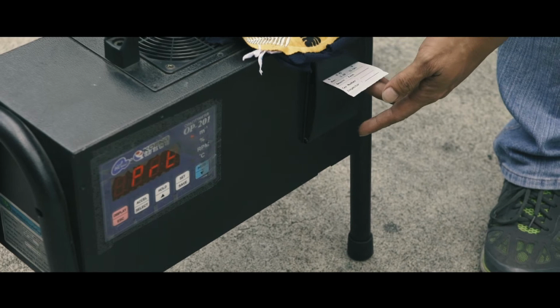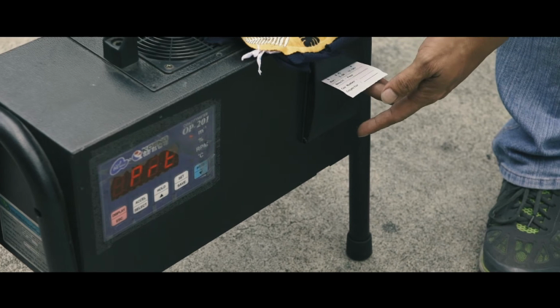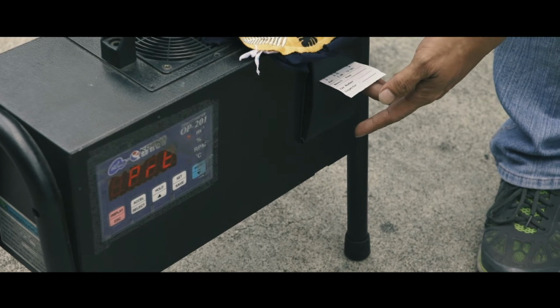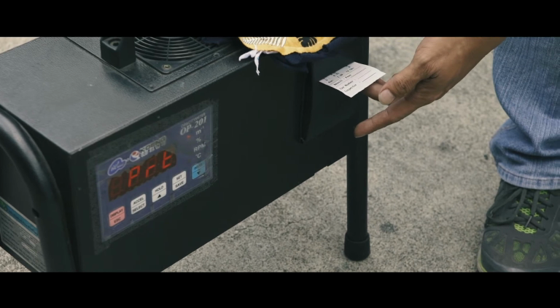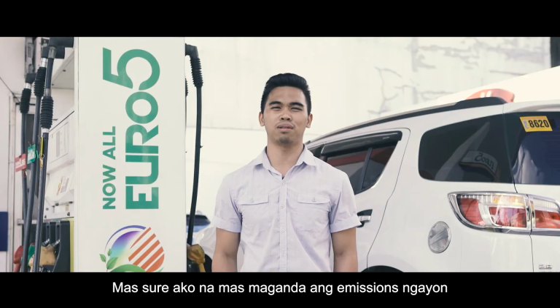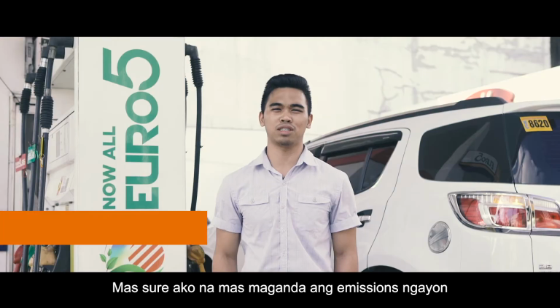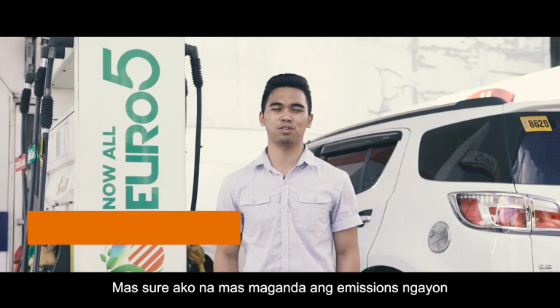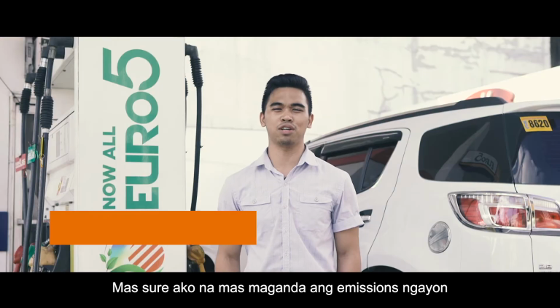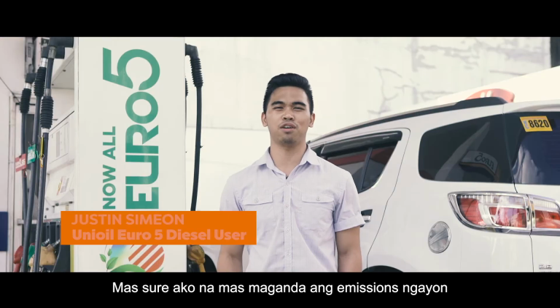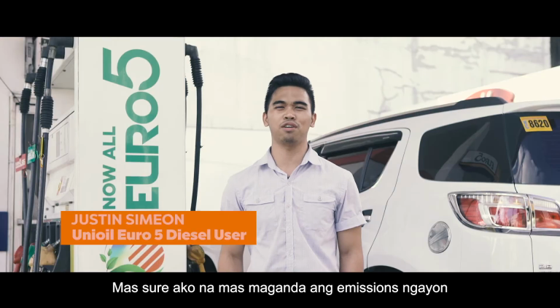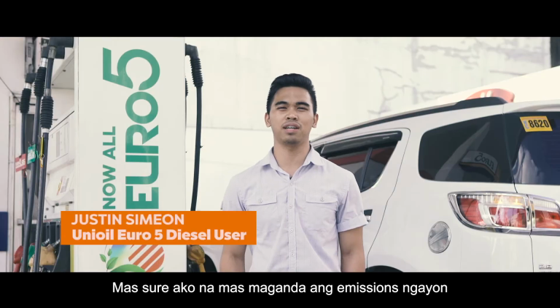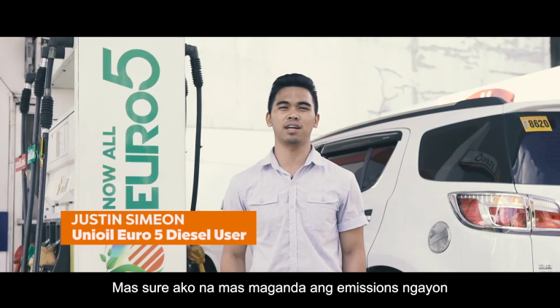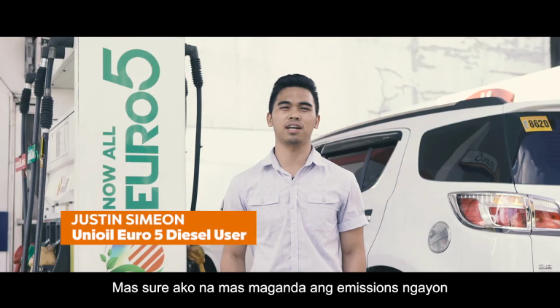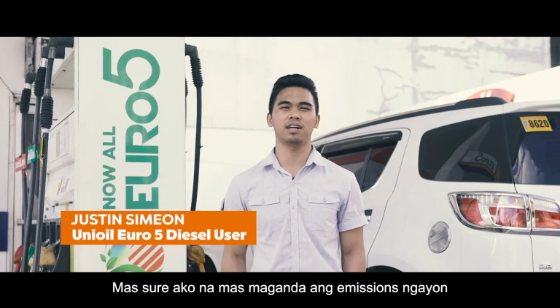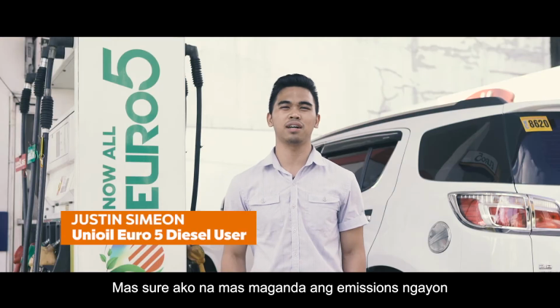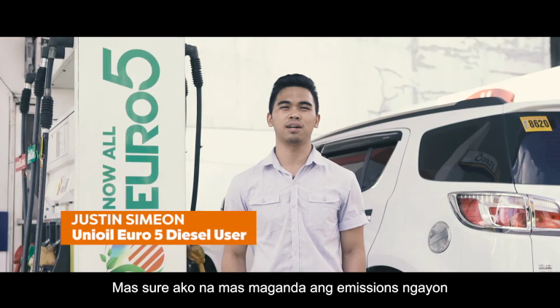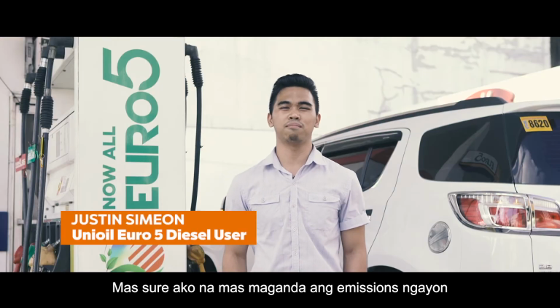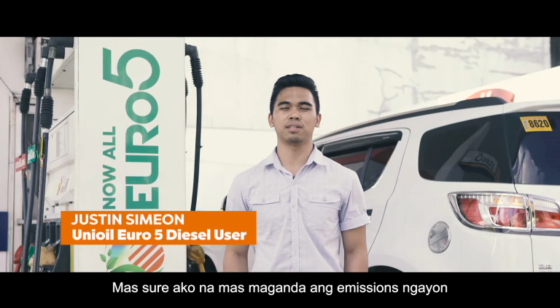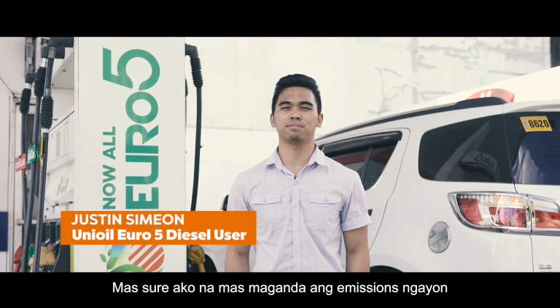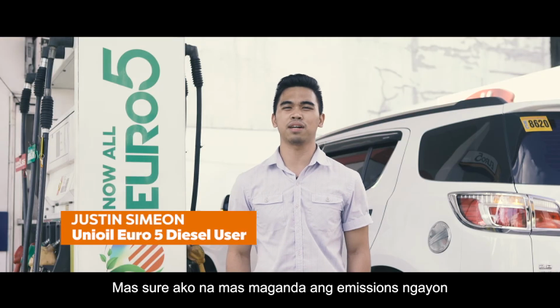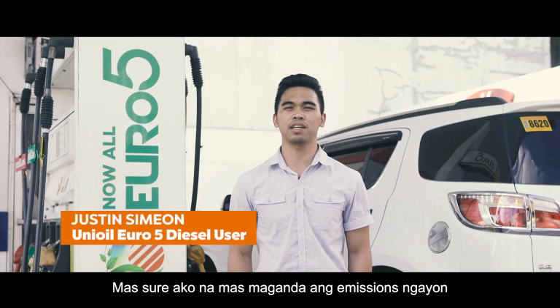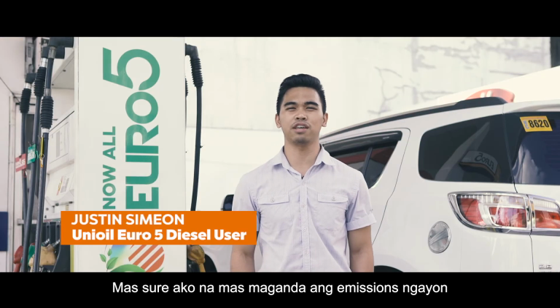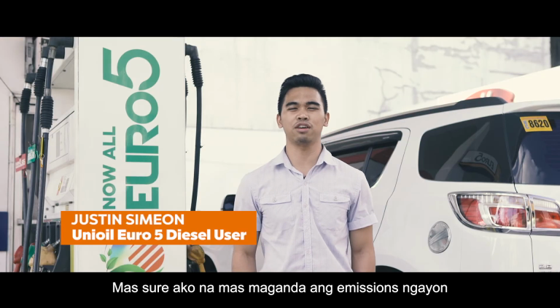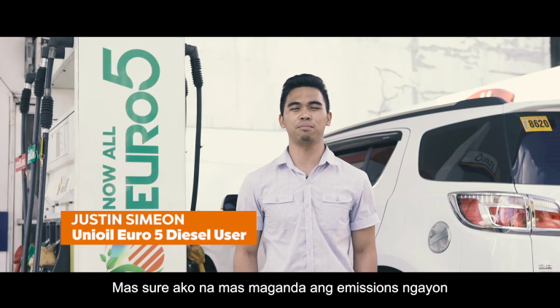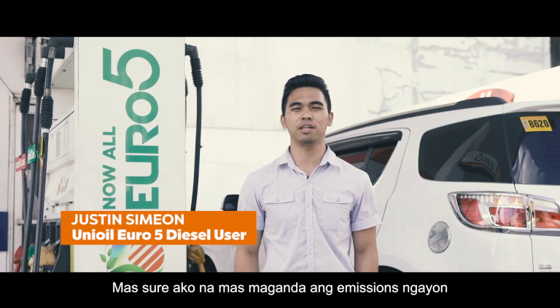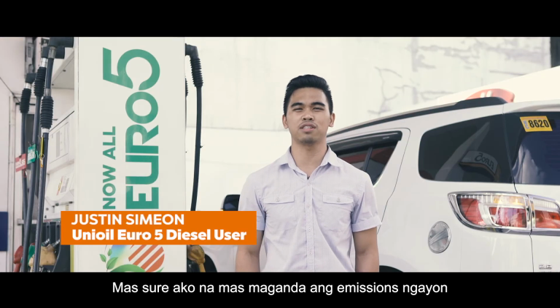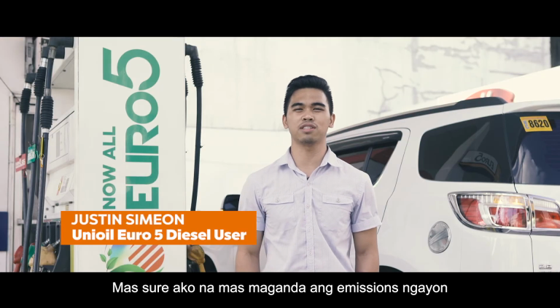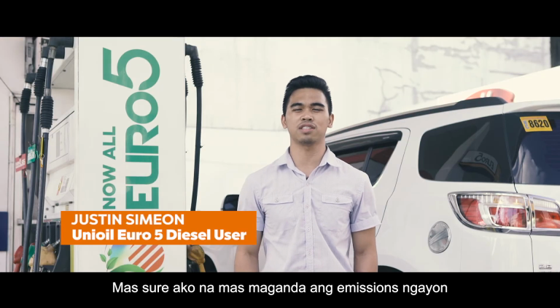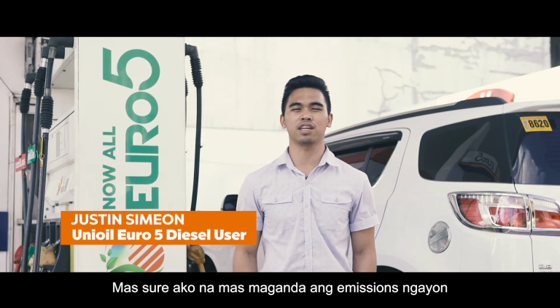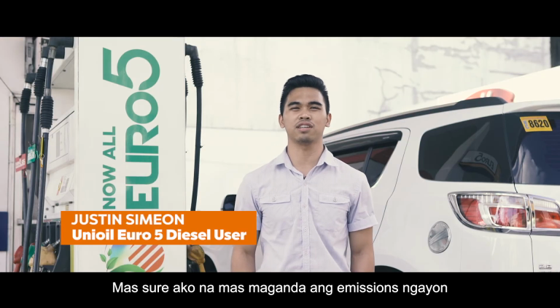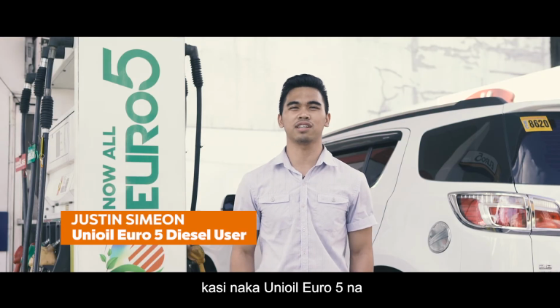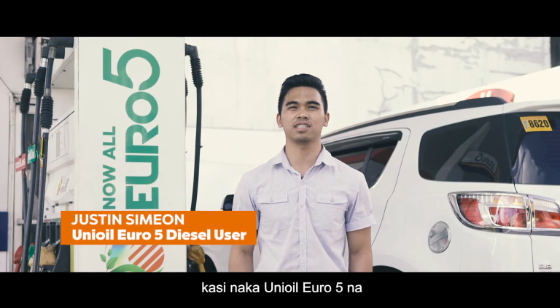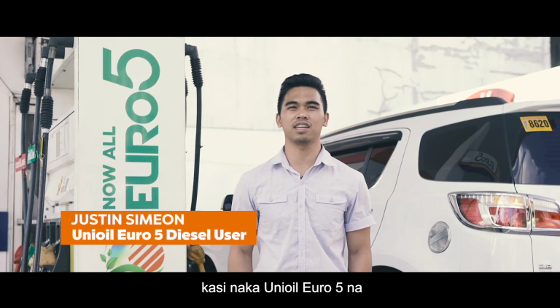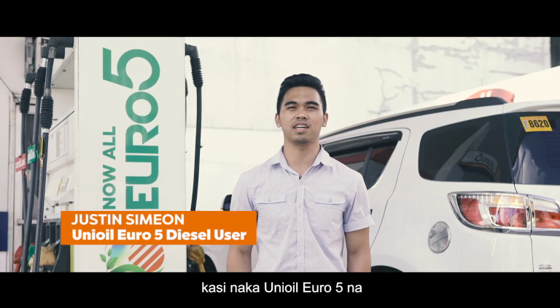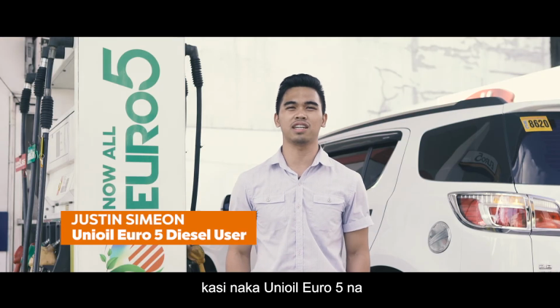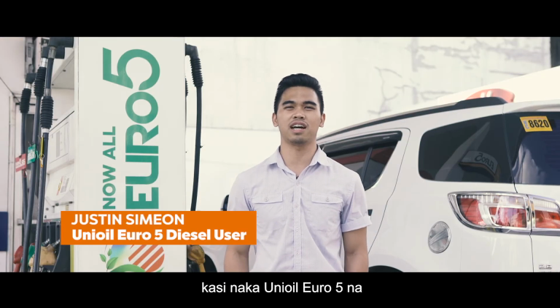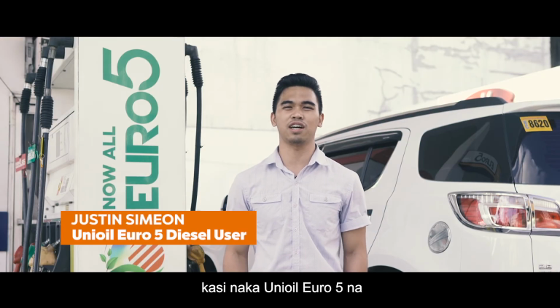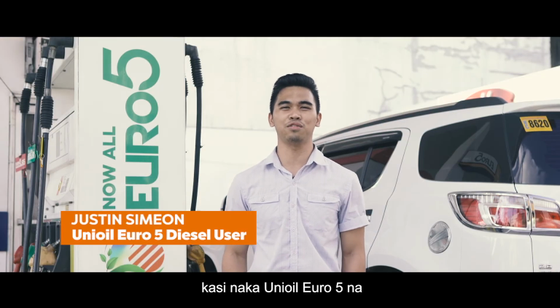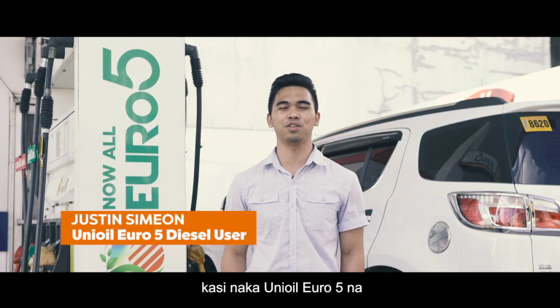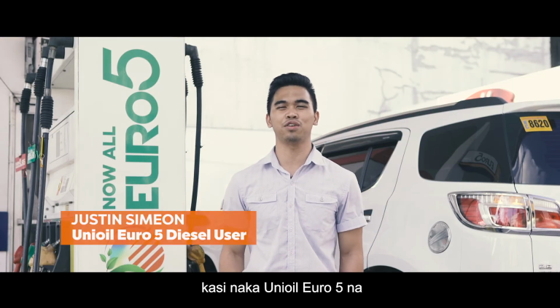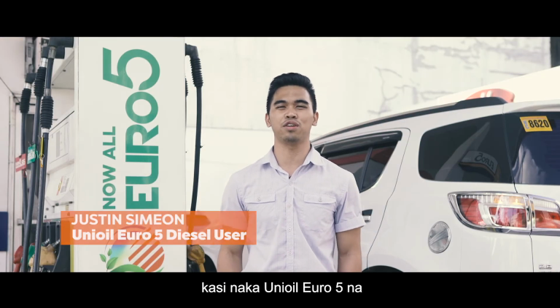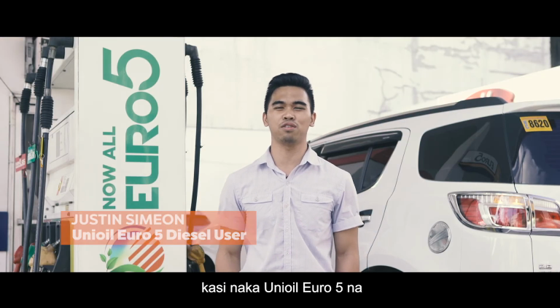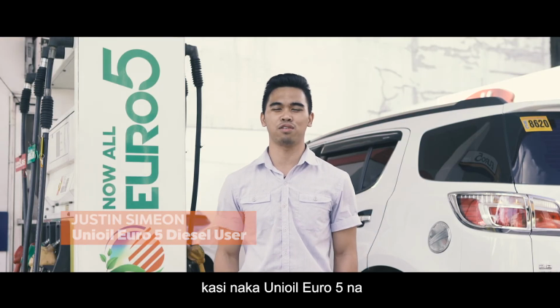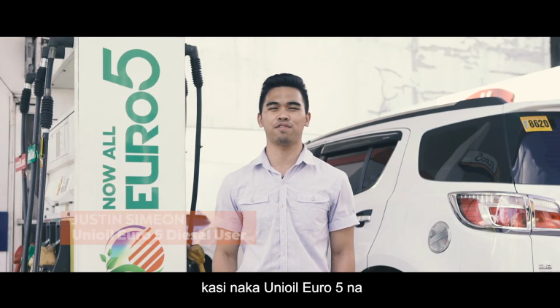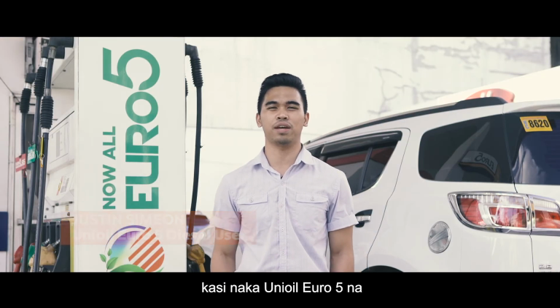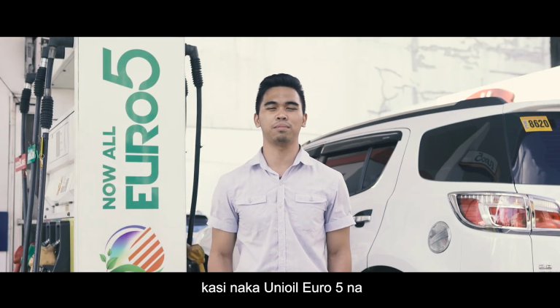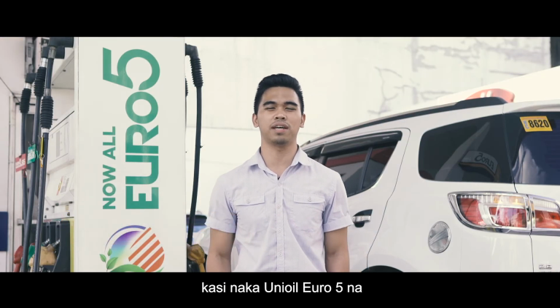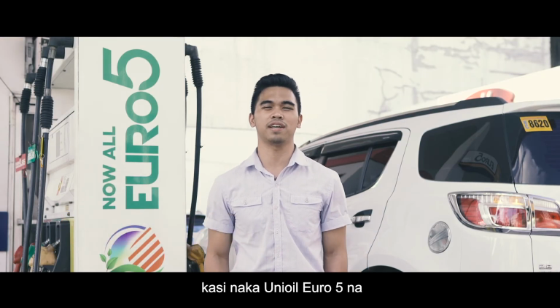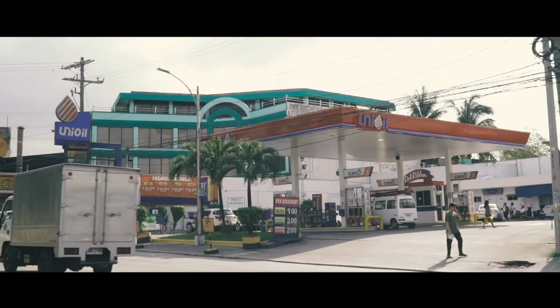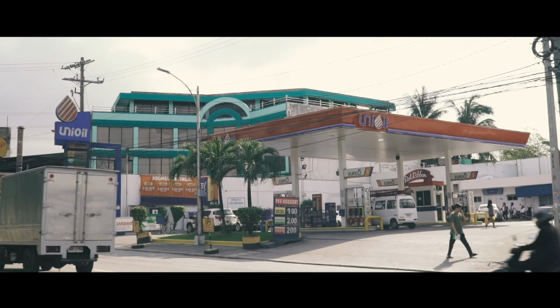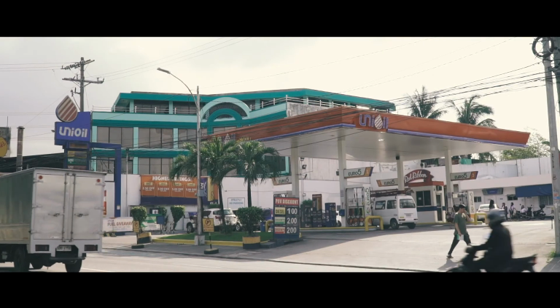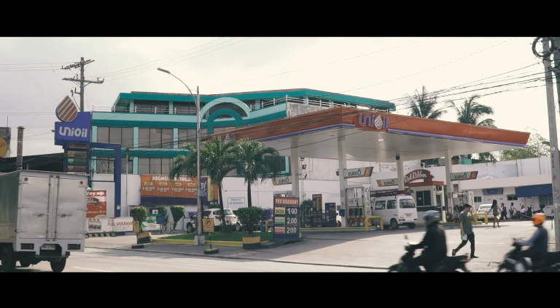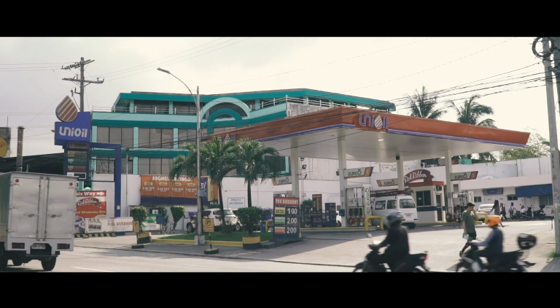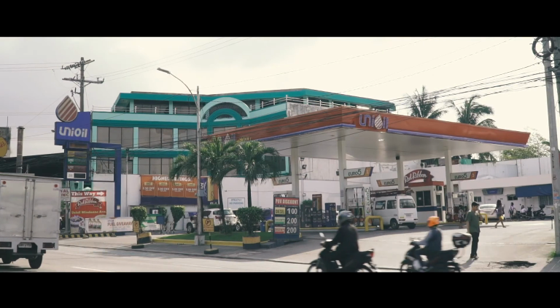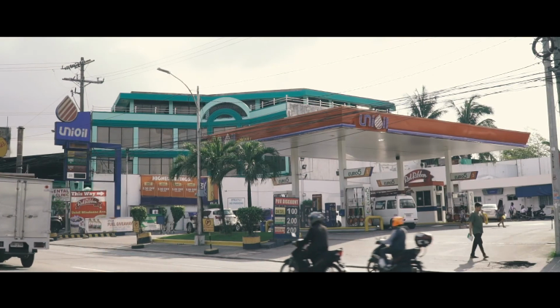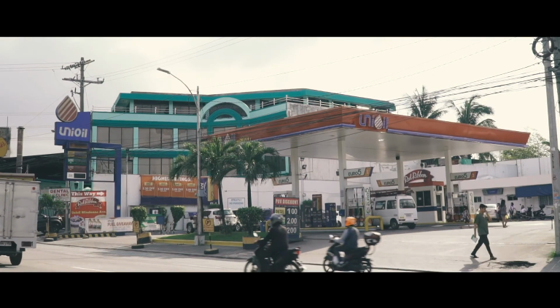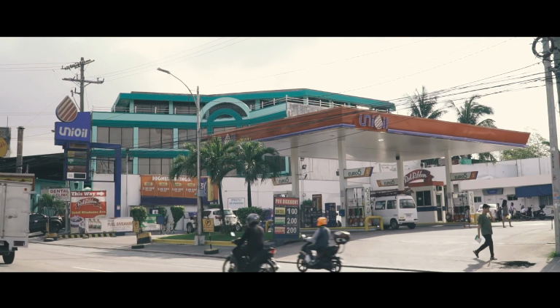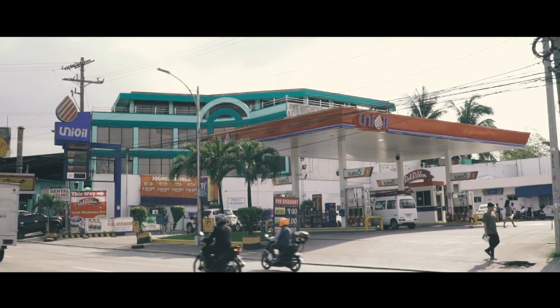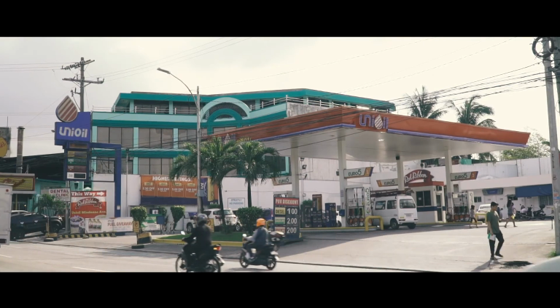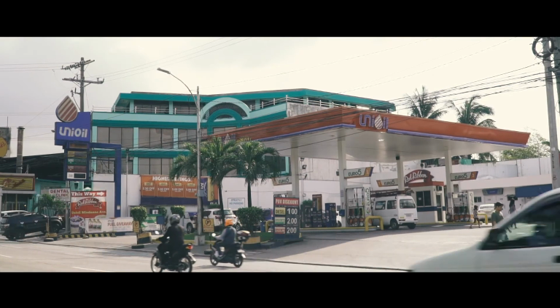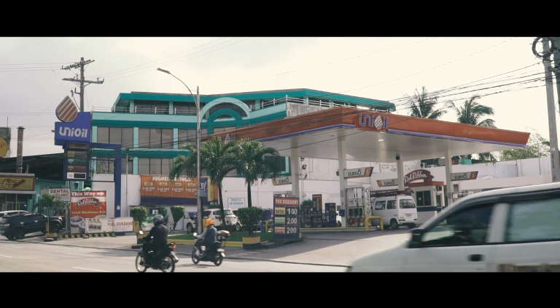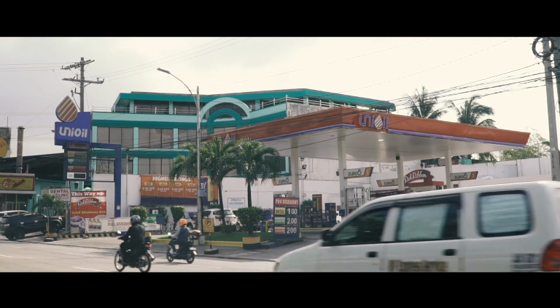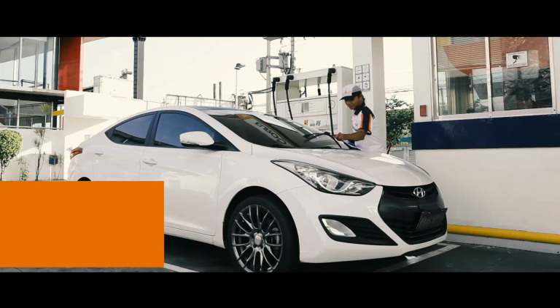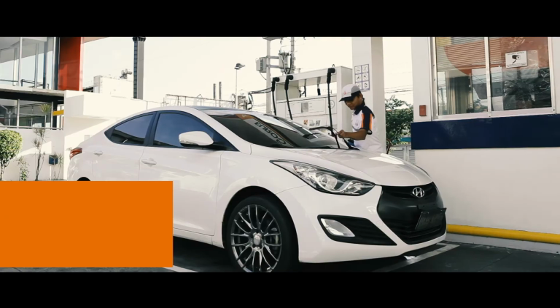Ma-sure ako na mas maganda yung emissions ngayon kasi naka-Unioil Euro 5 na. (I'm sure the emissions are better now because we're using Unioil Euro 5.)